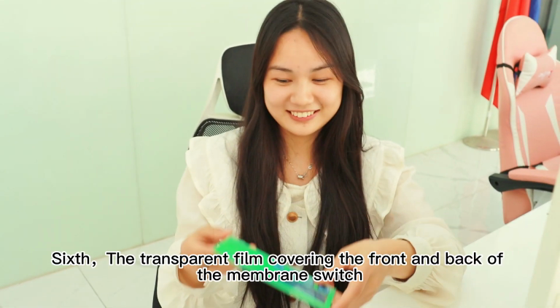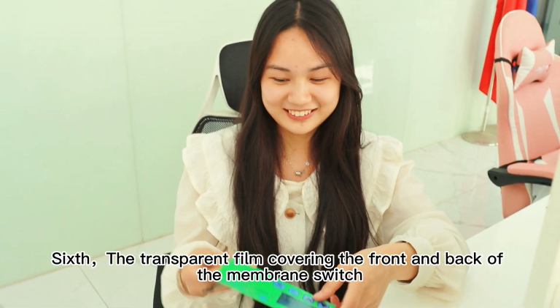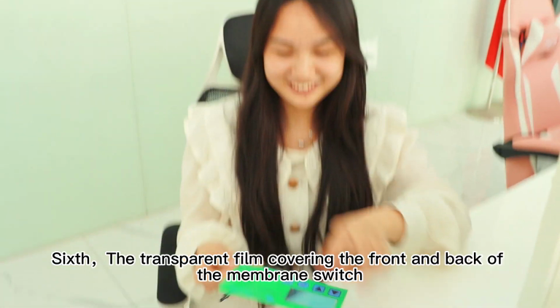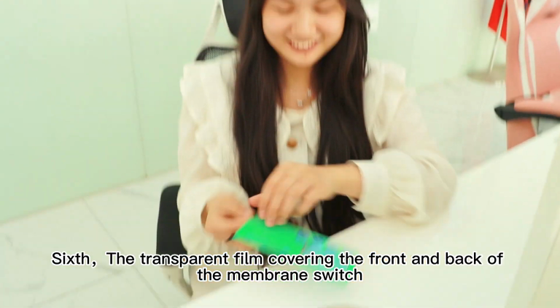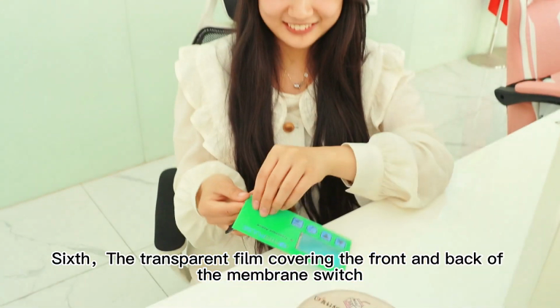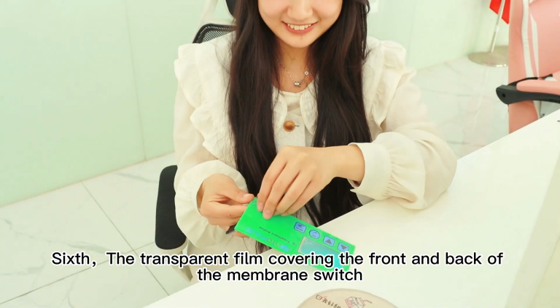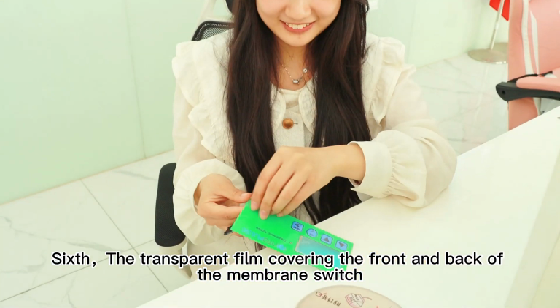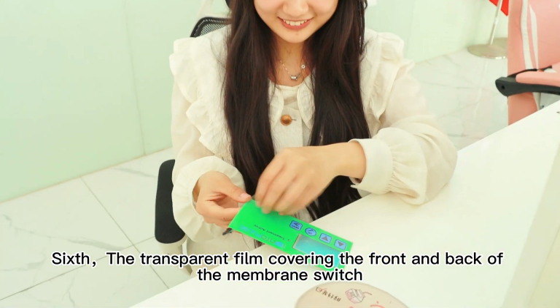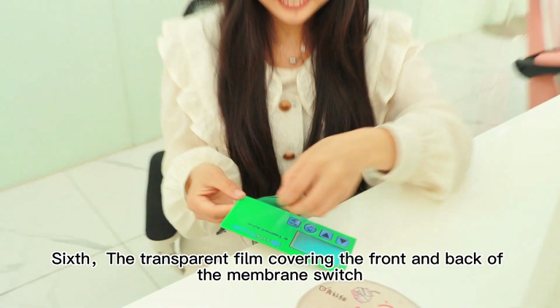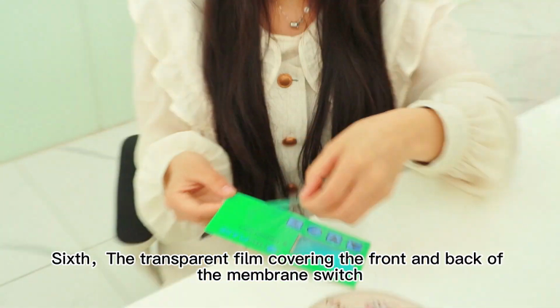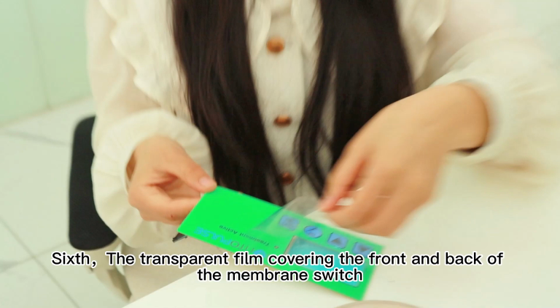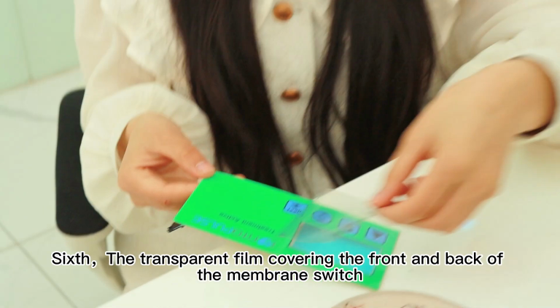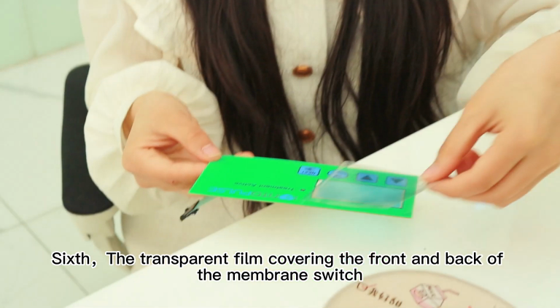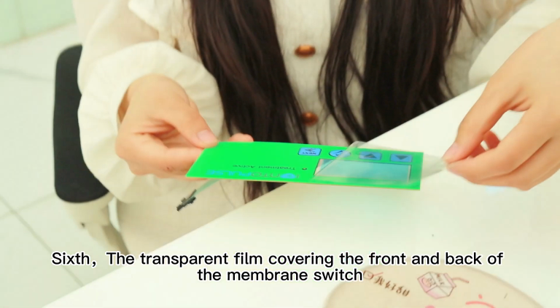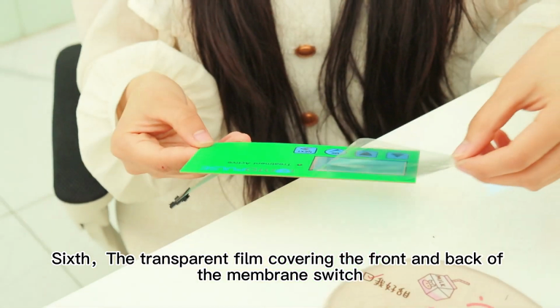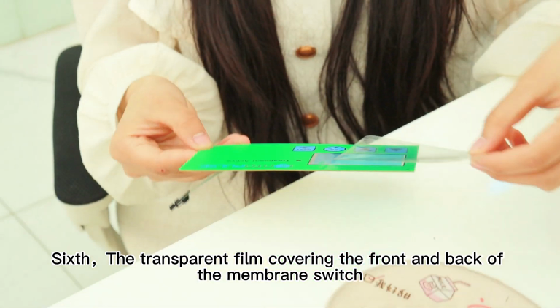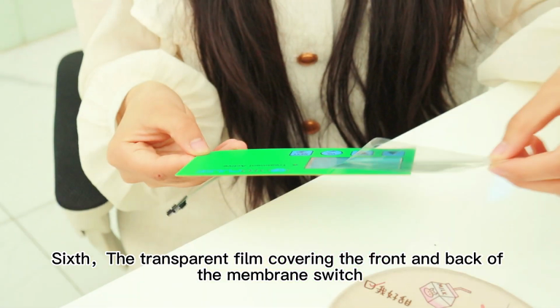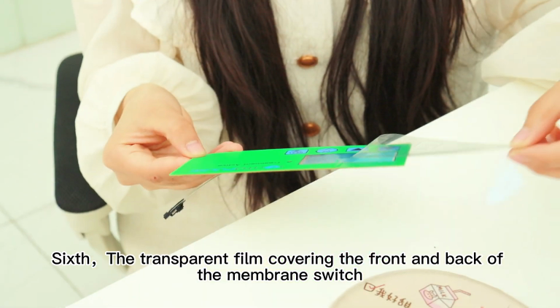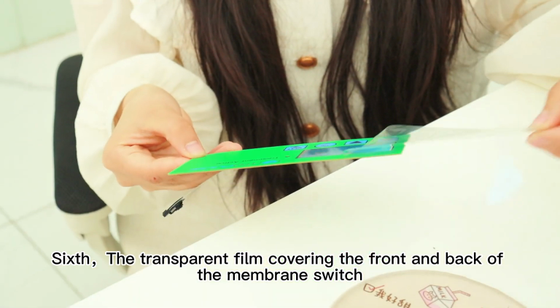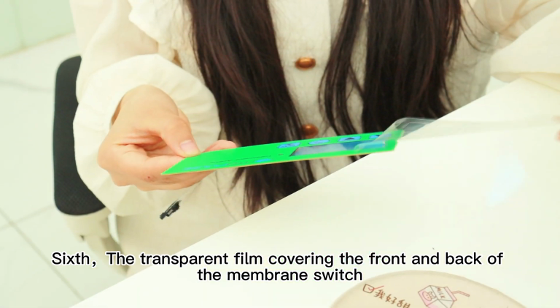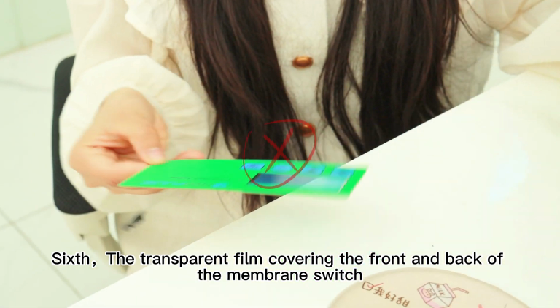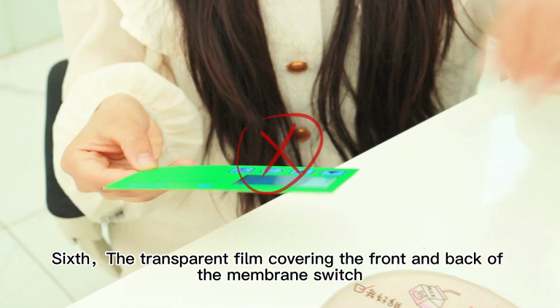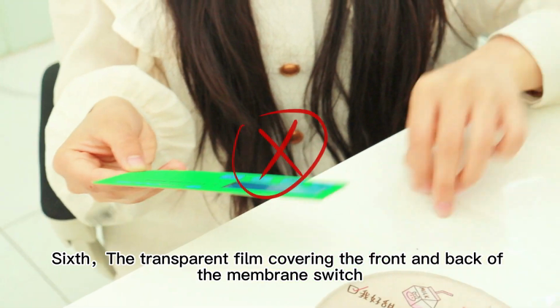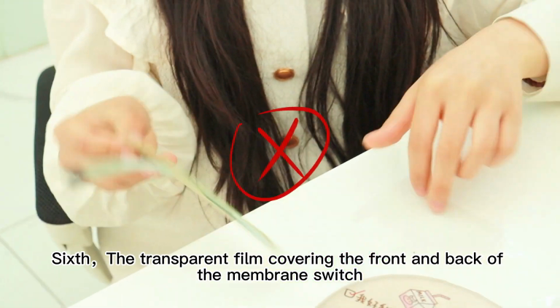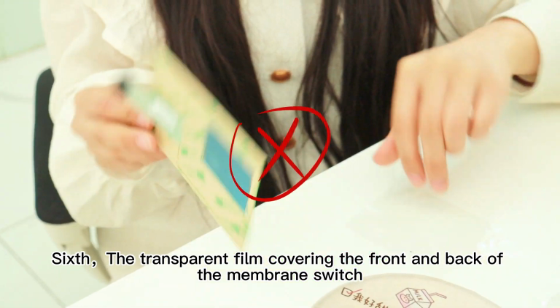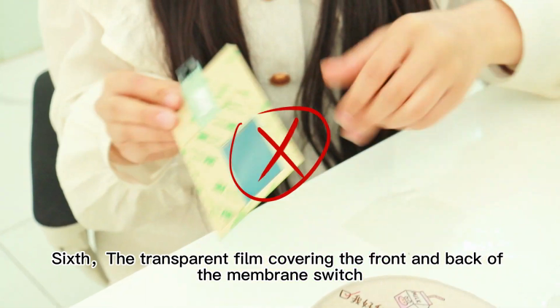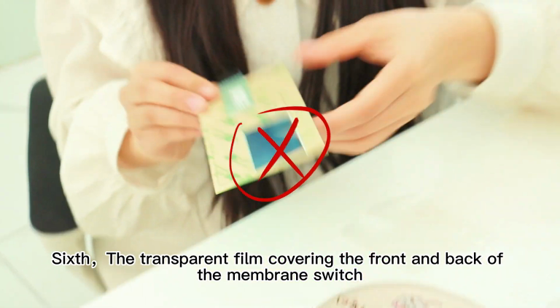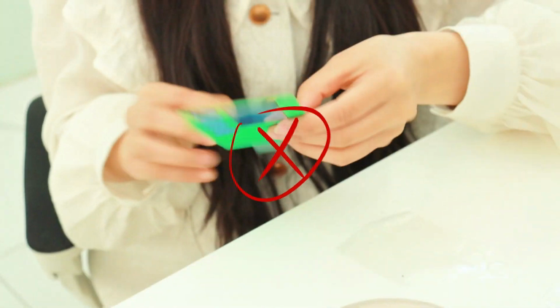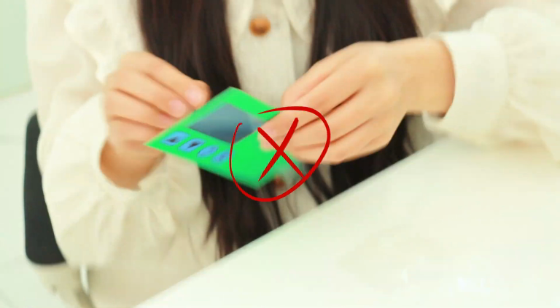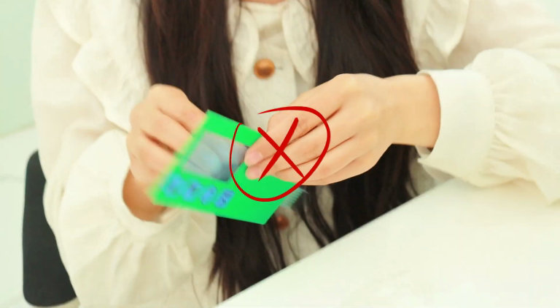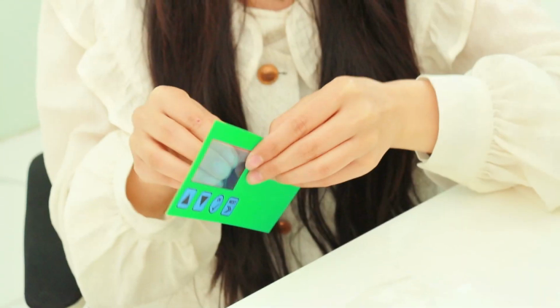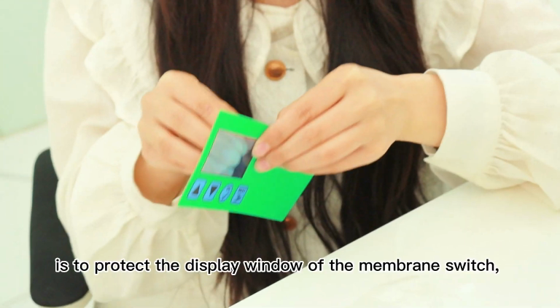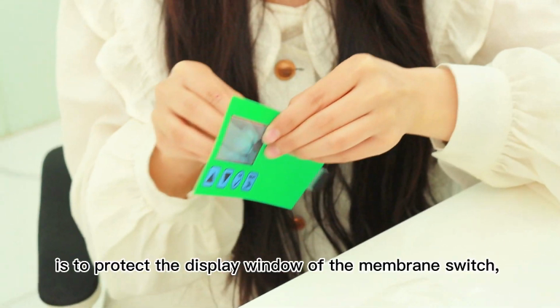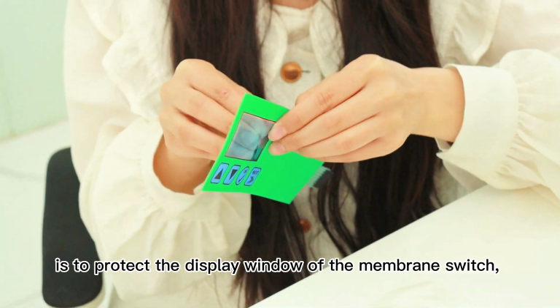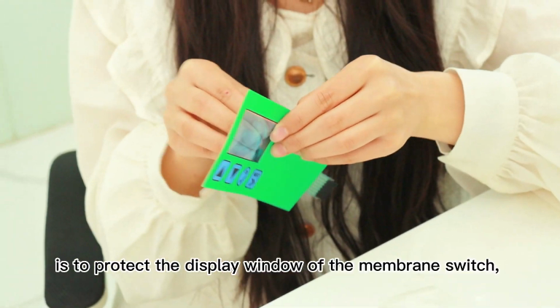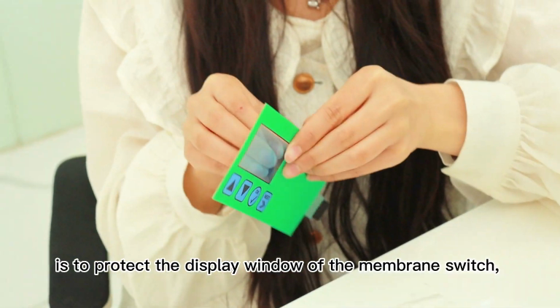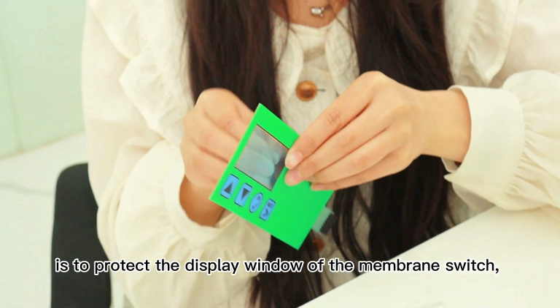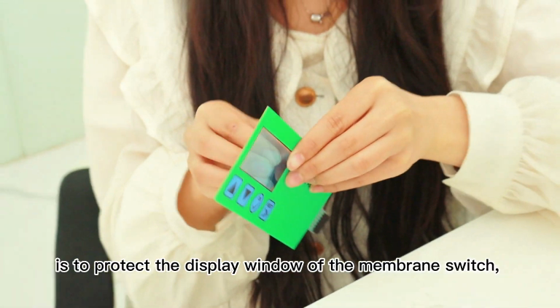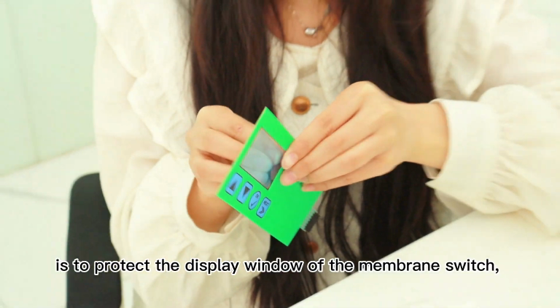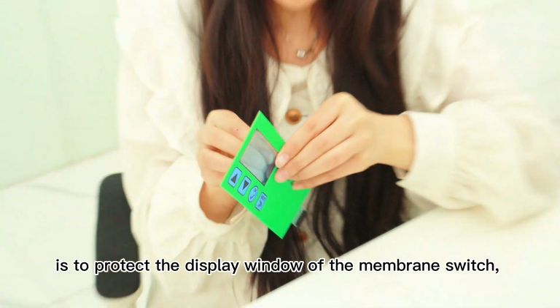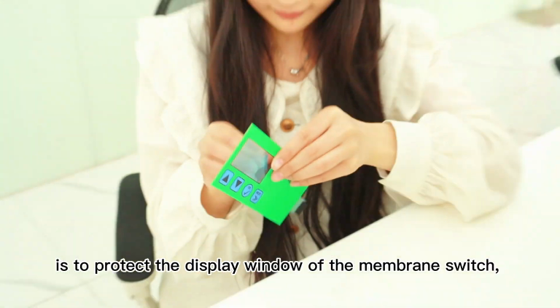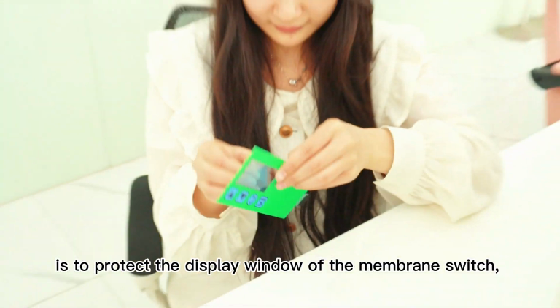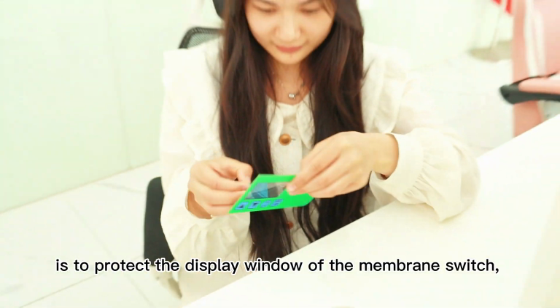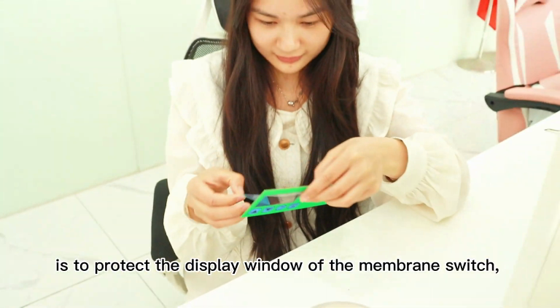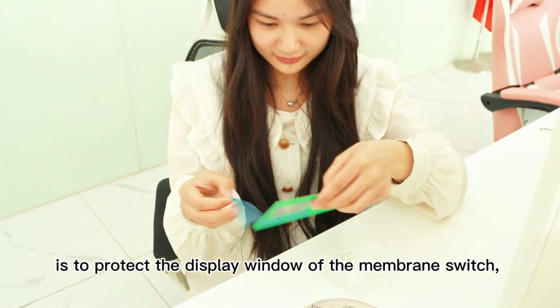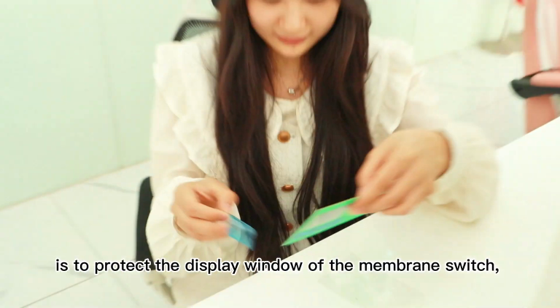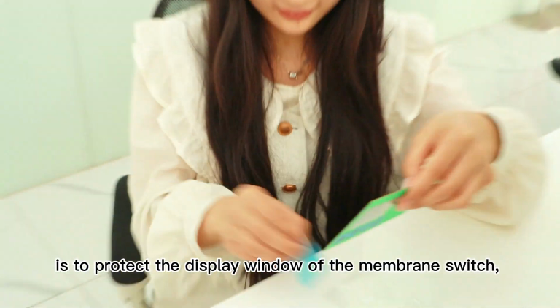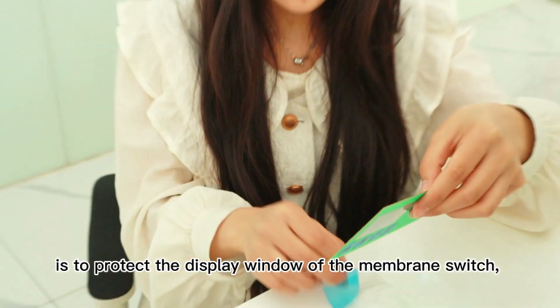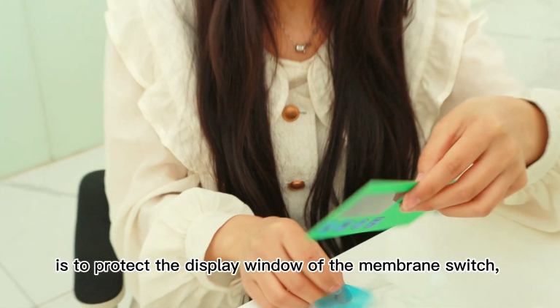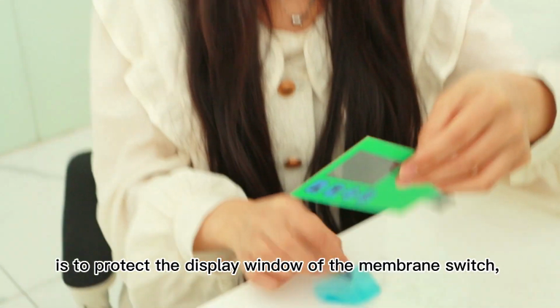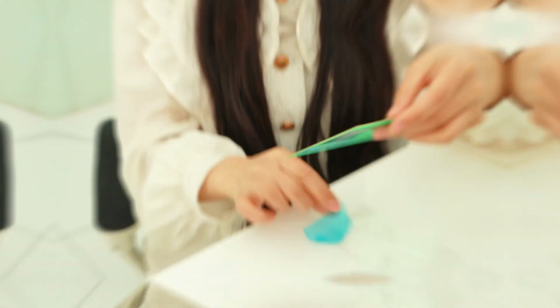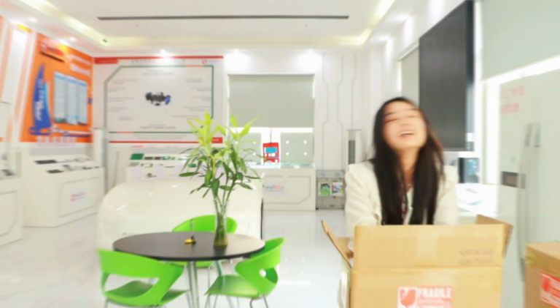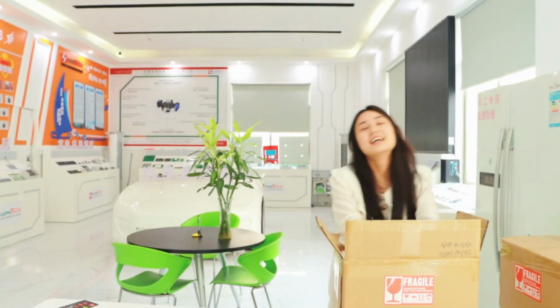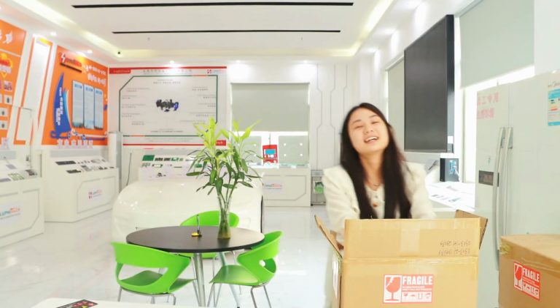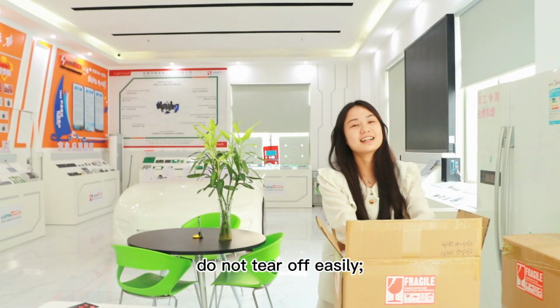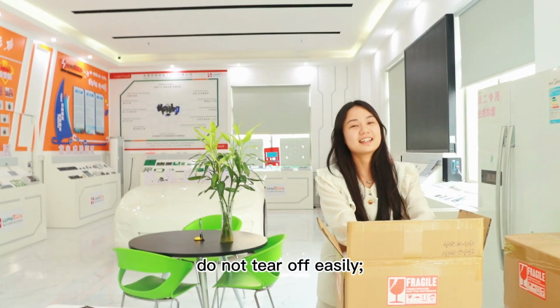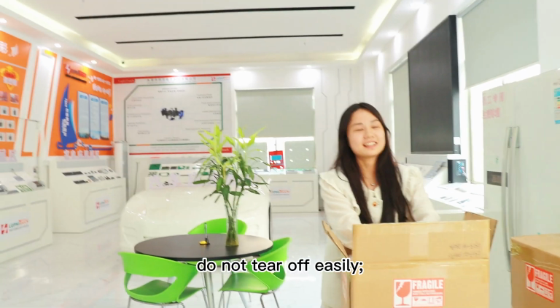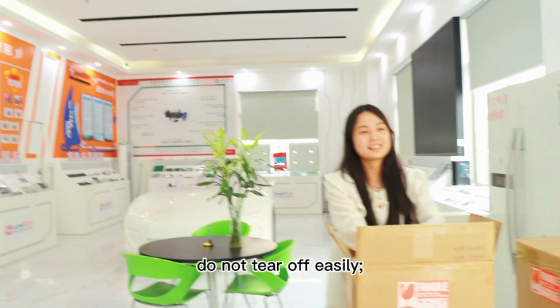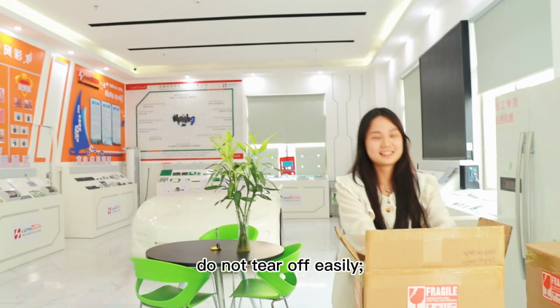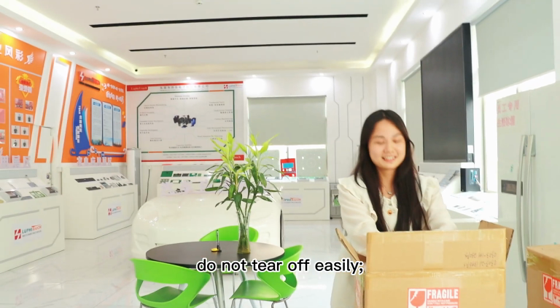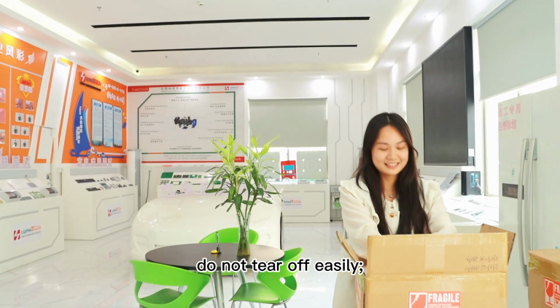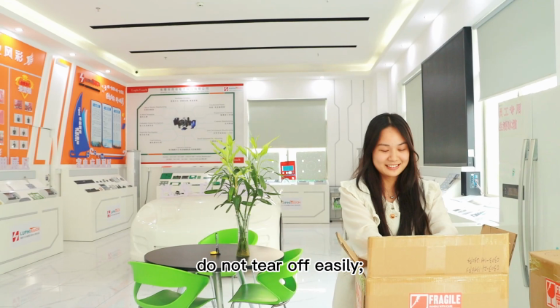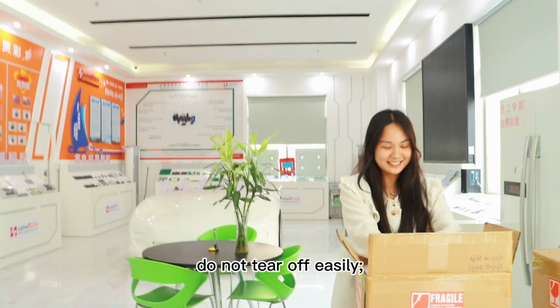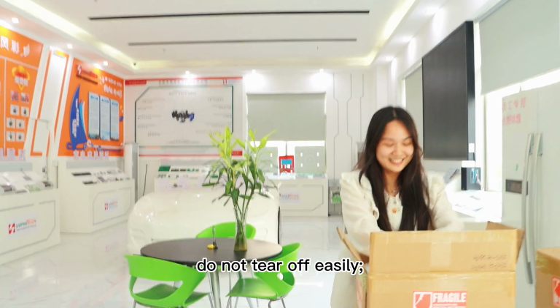Sixth, the transparent film covering the front and back of the membrane switch is to protect the display window of the membrane switch. Do not tear it off easily.